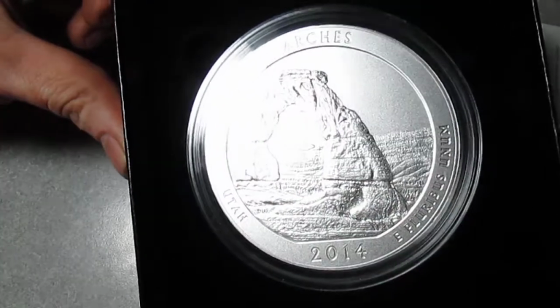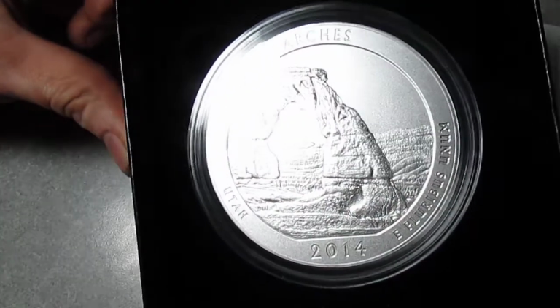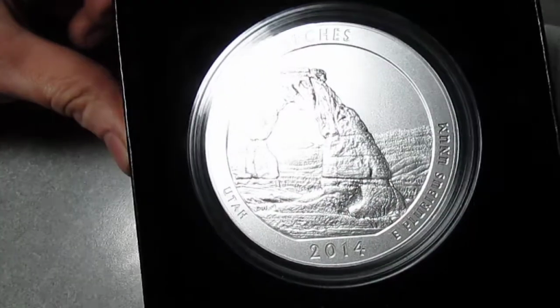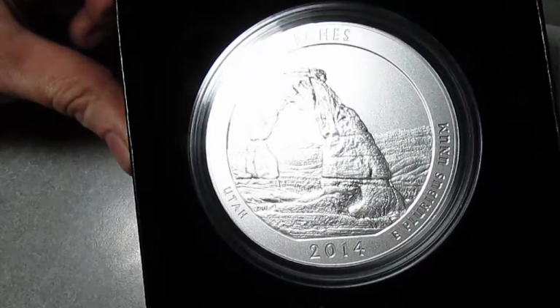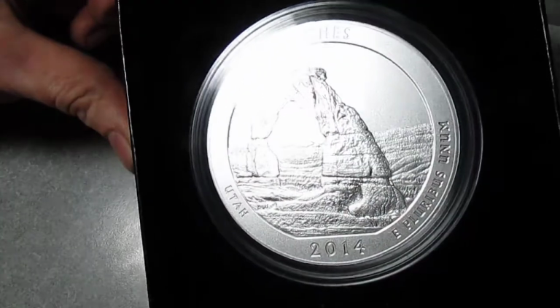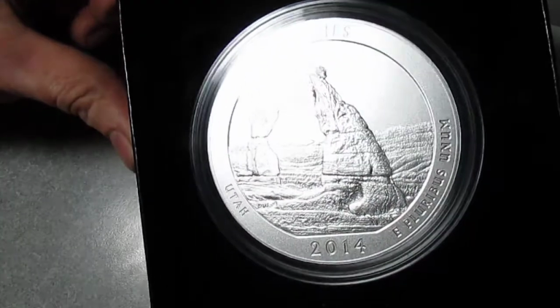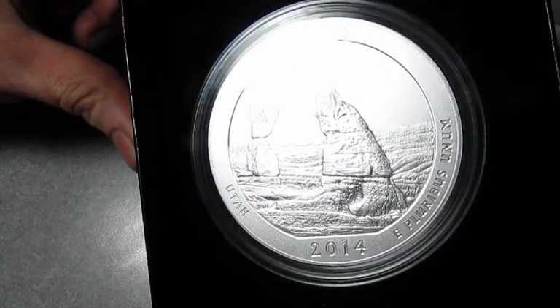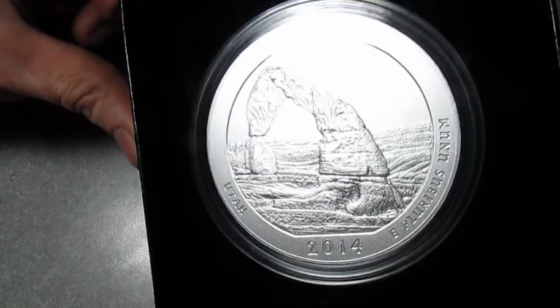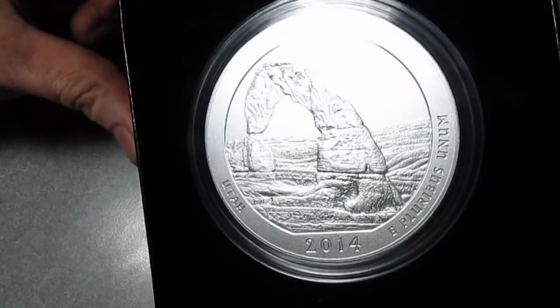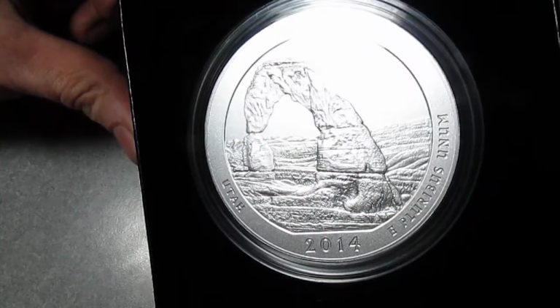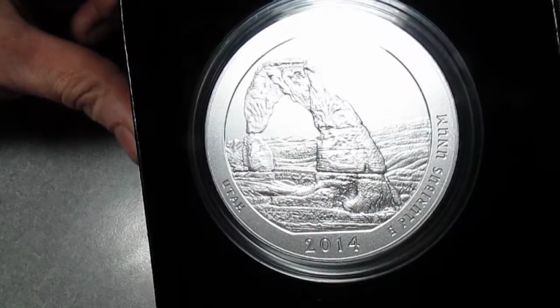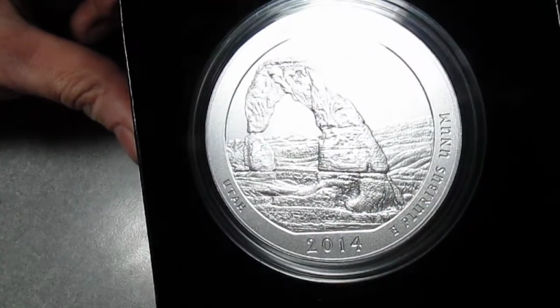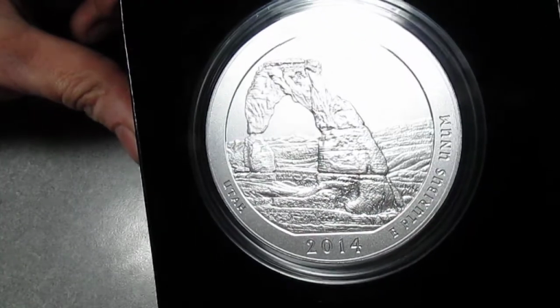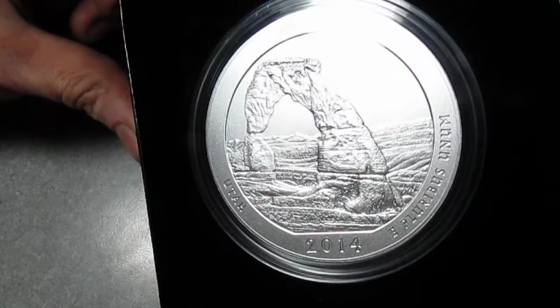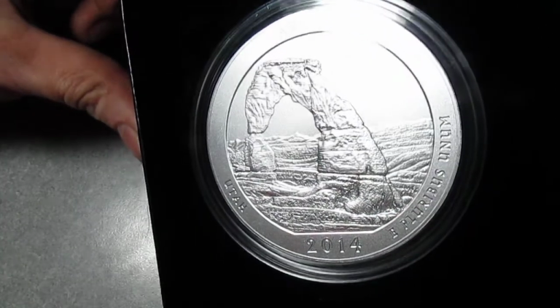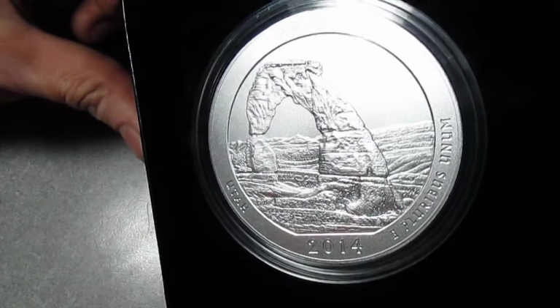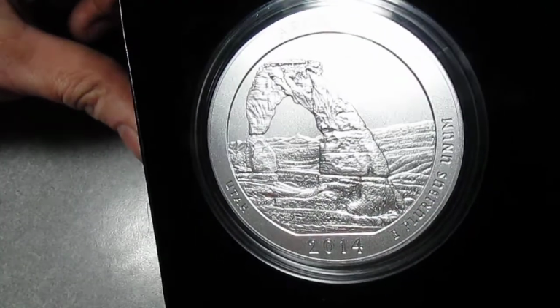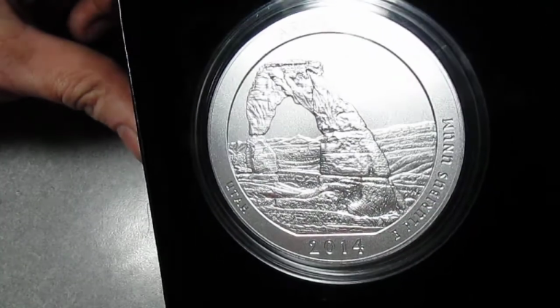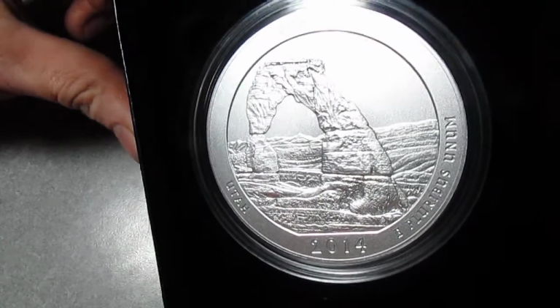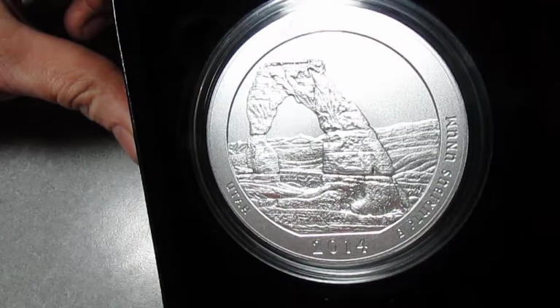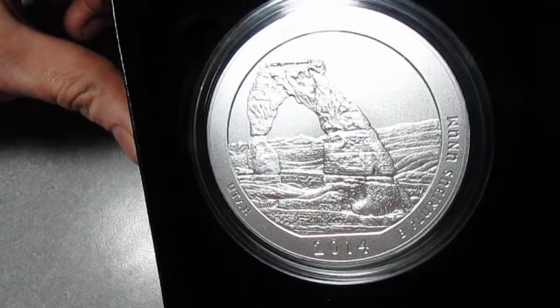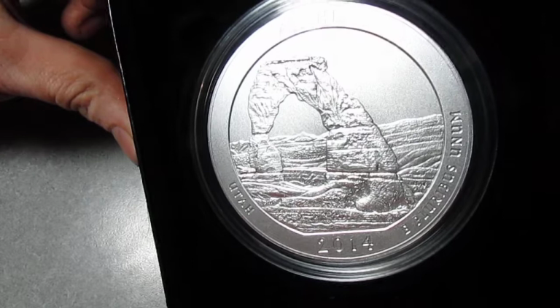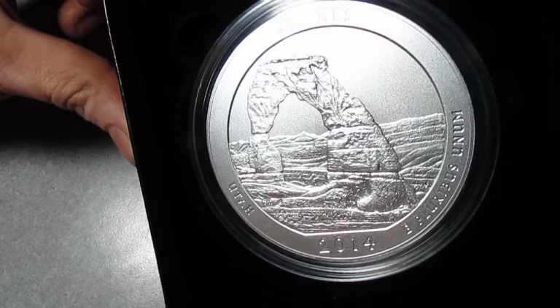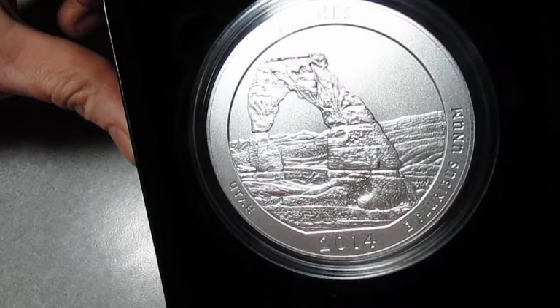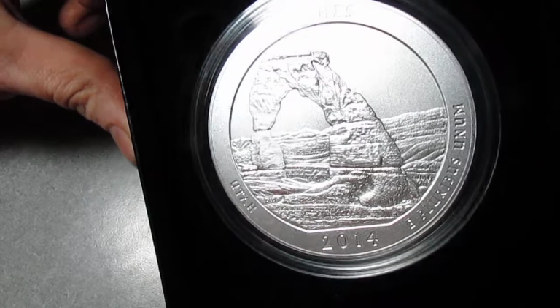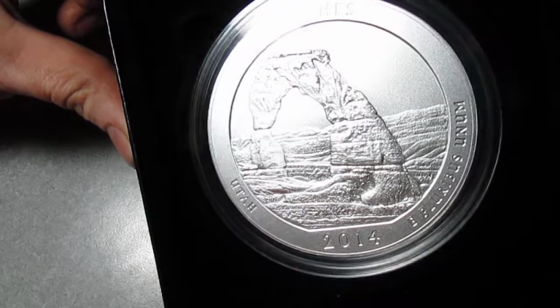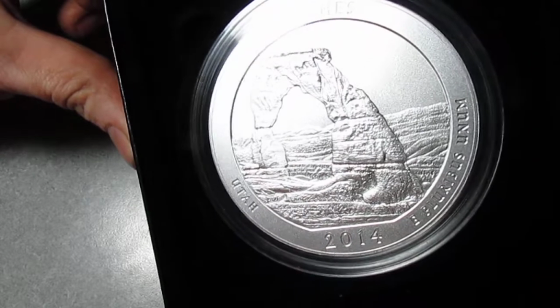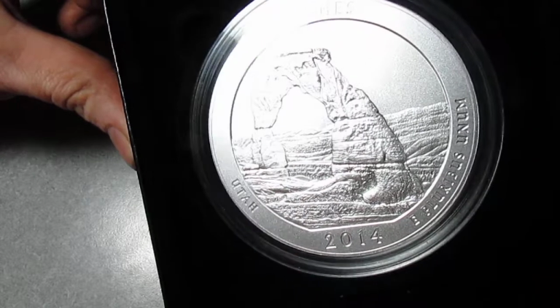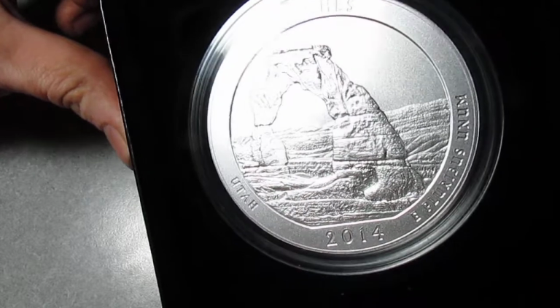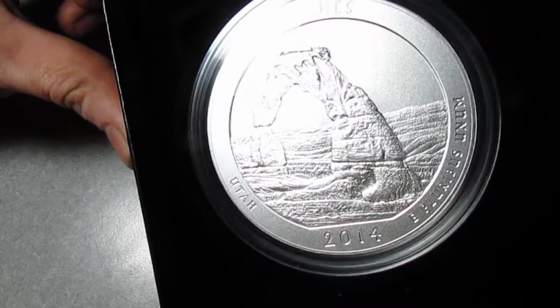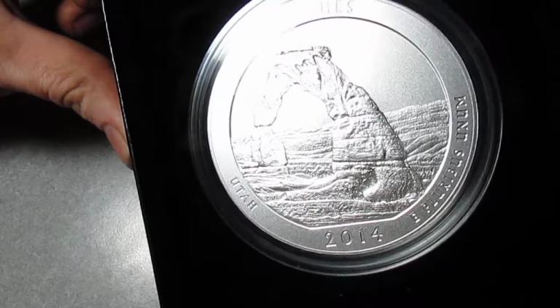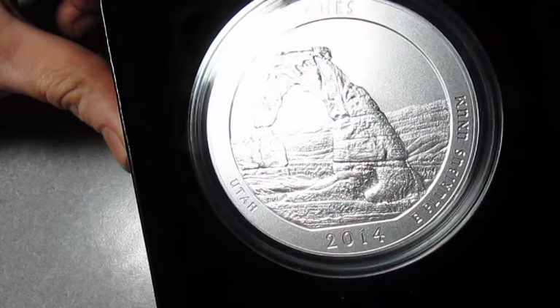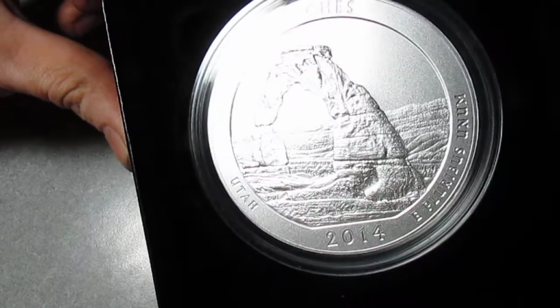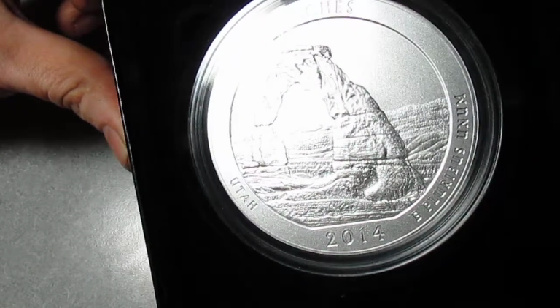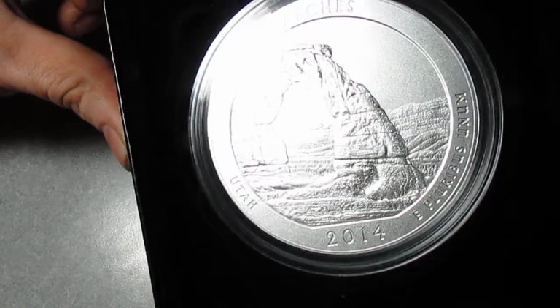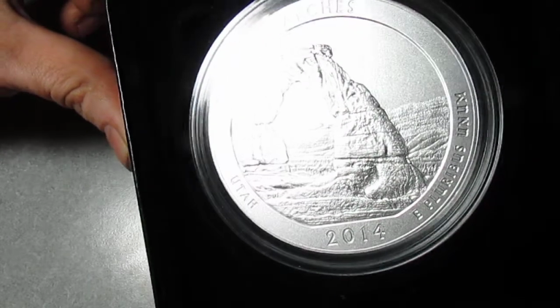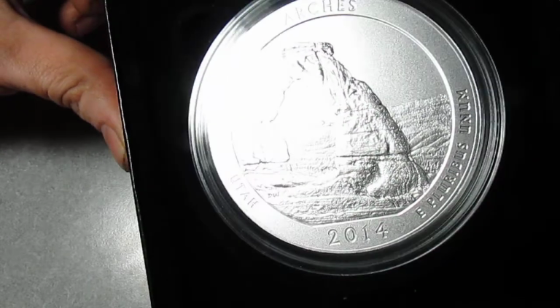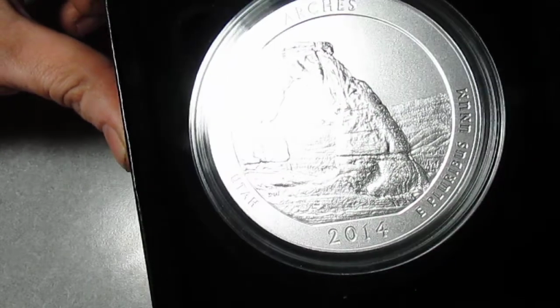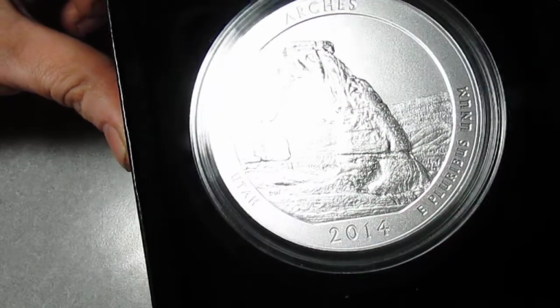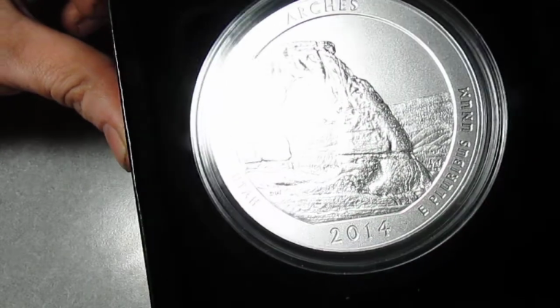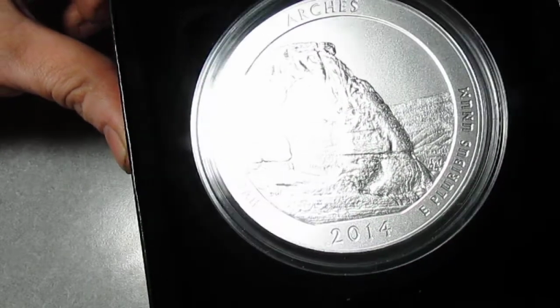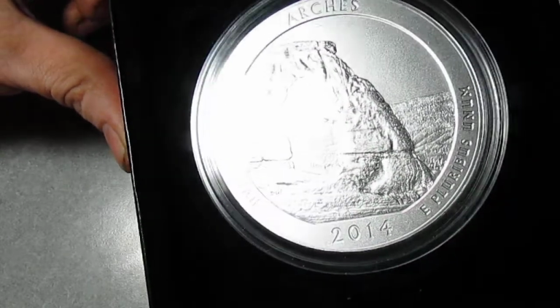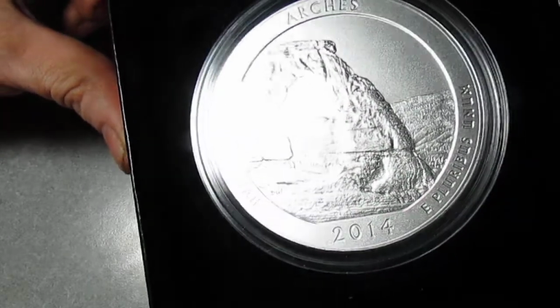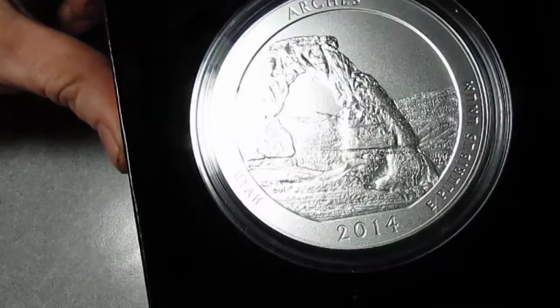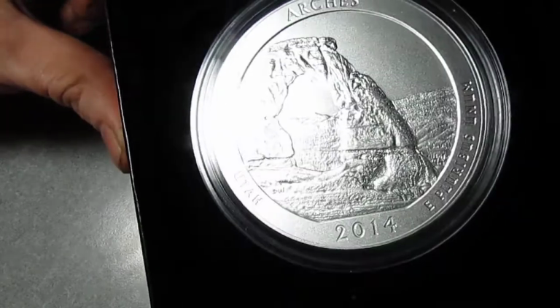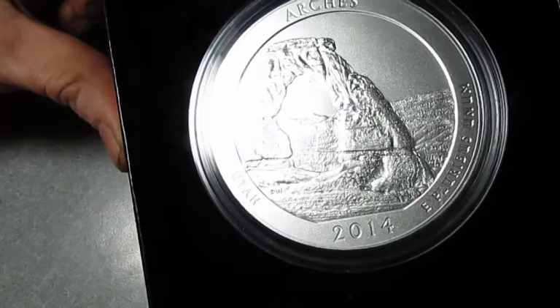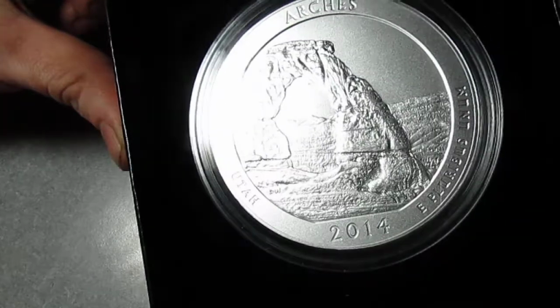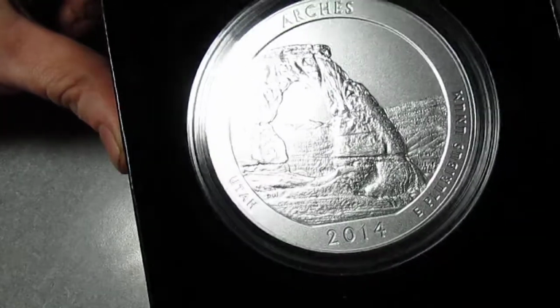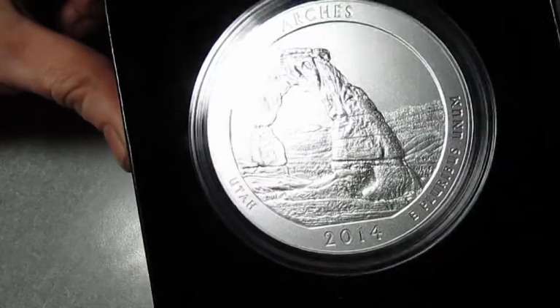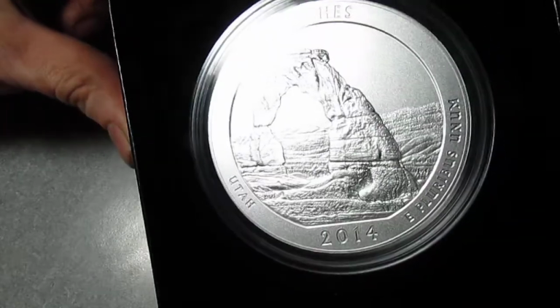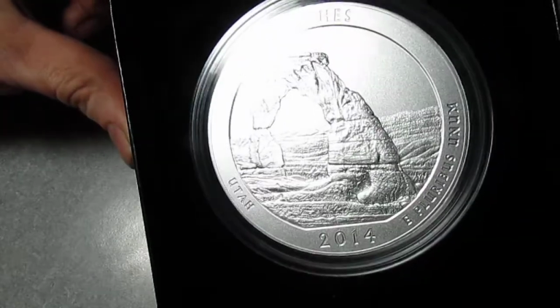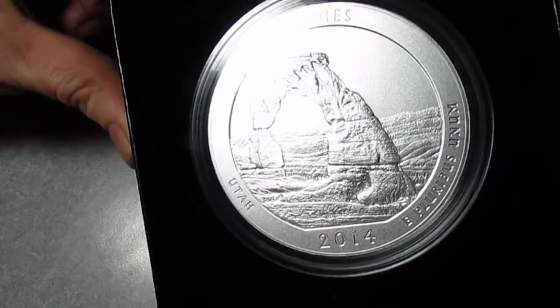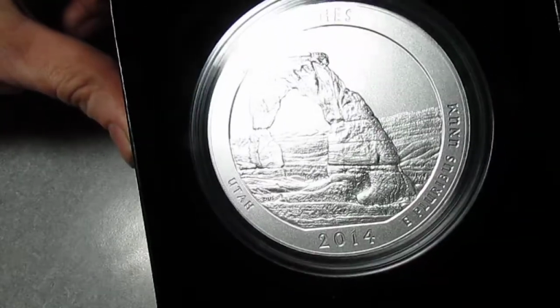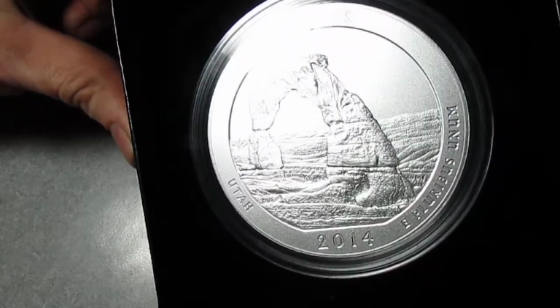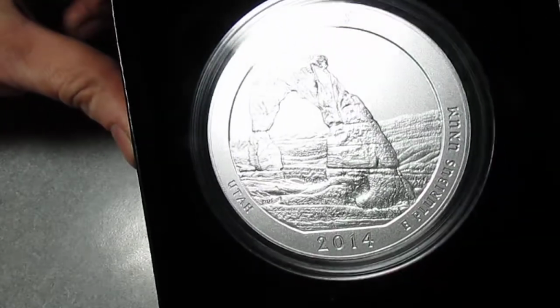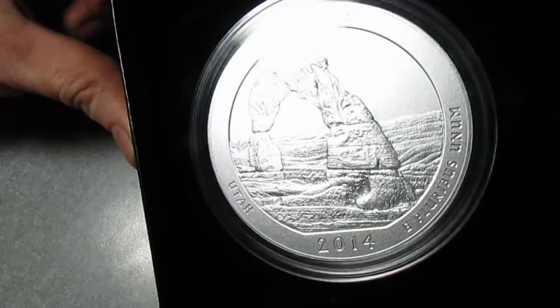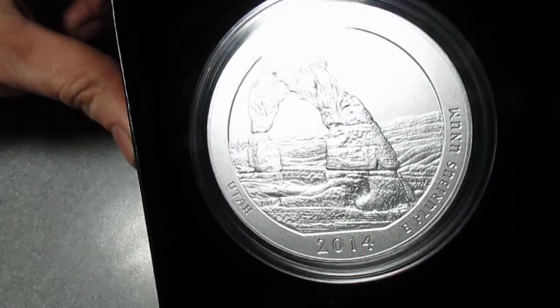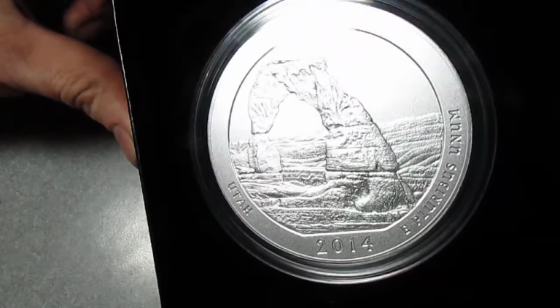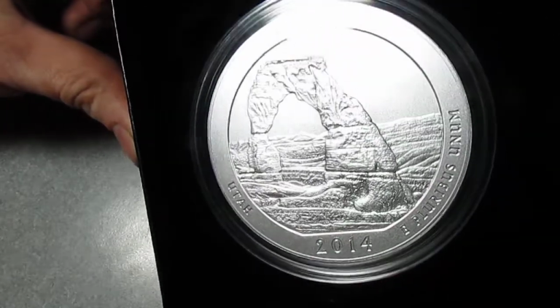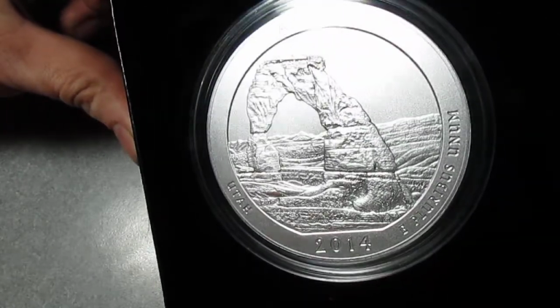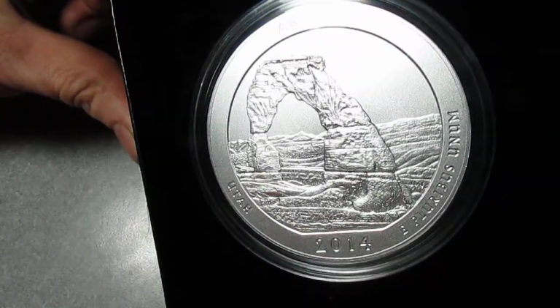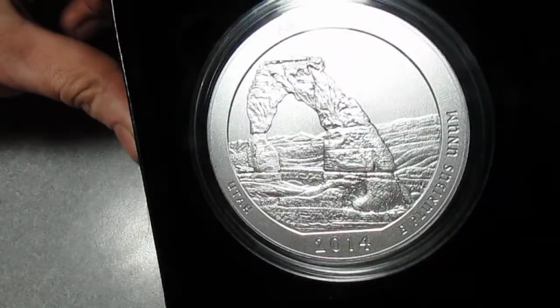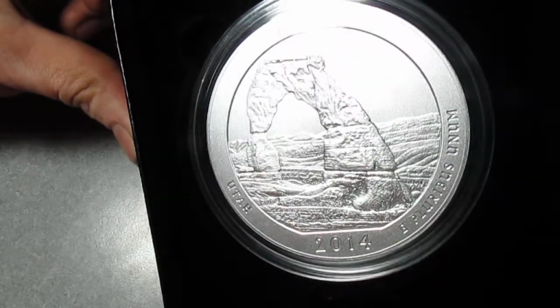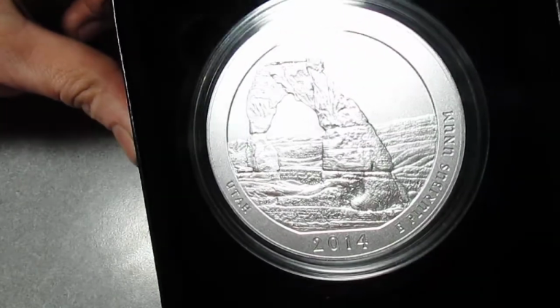I just wanted to show this off — this is a great looking coin and I recommend getting one. The details on there just look amazing.